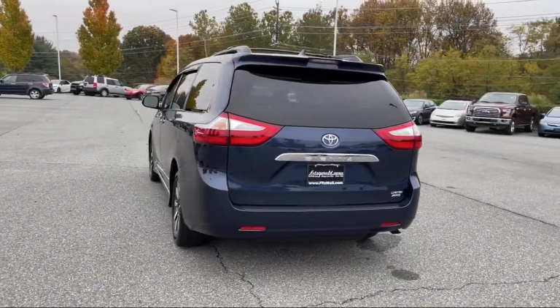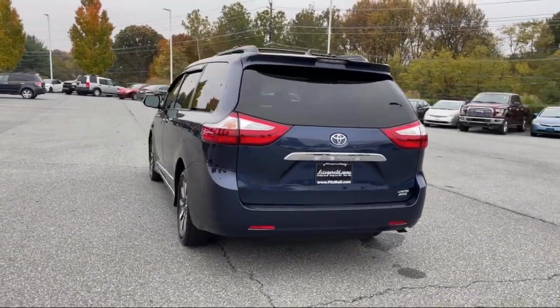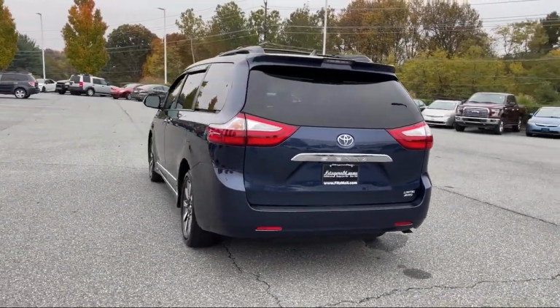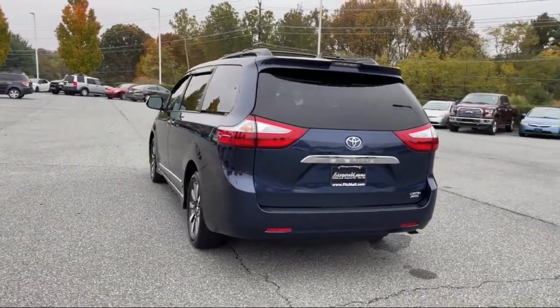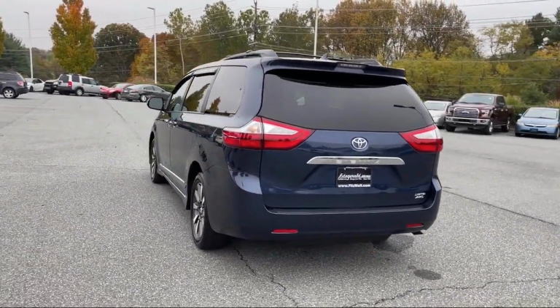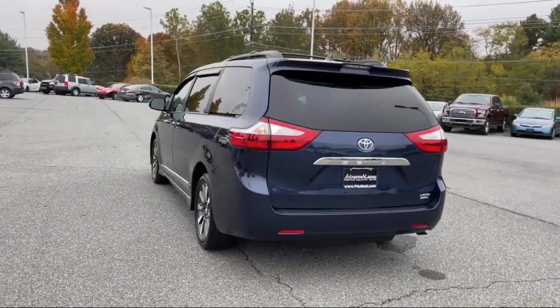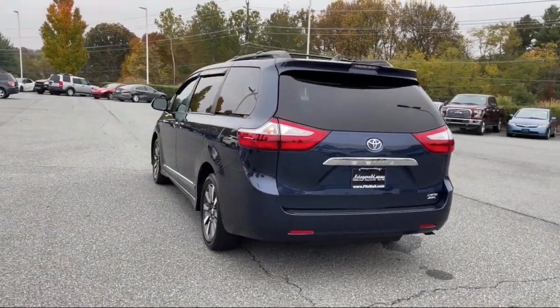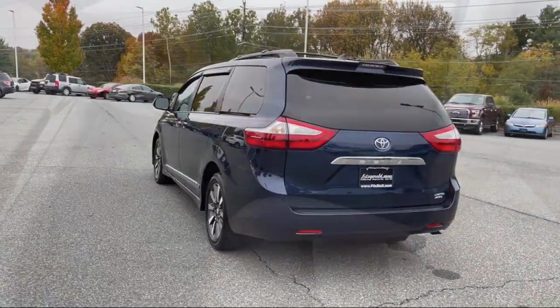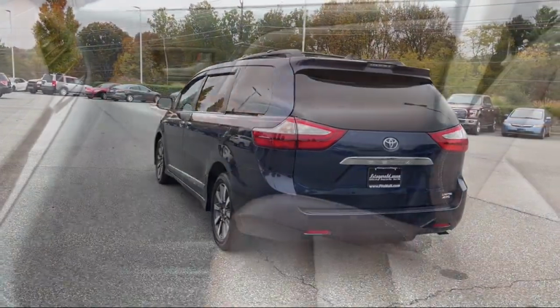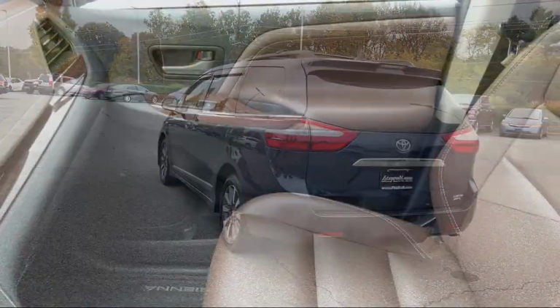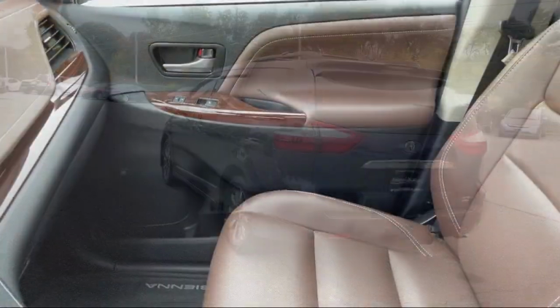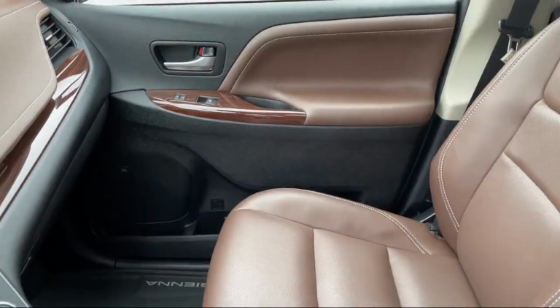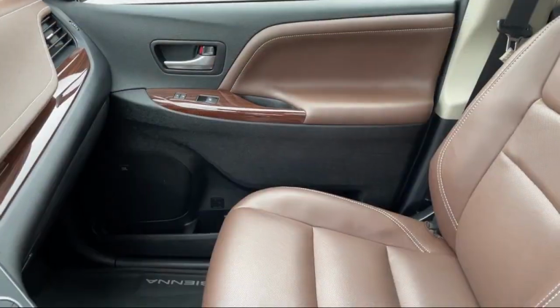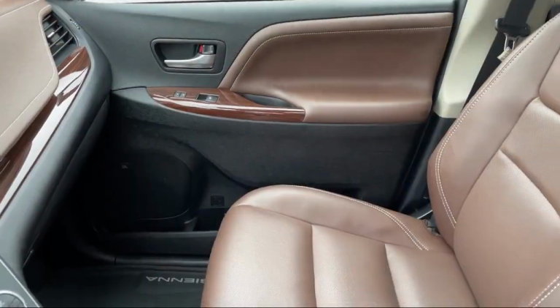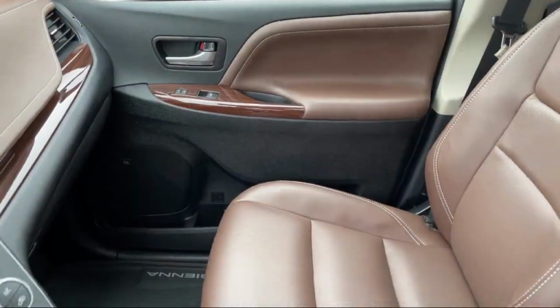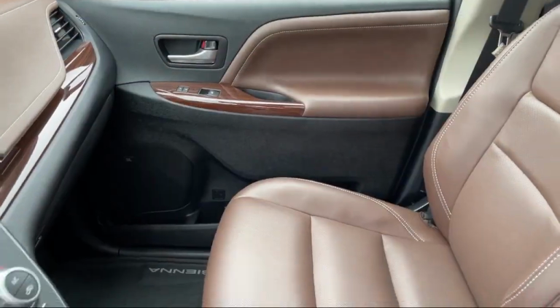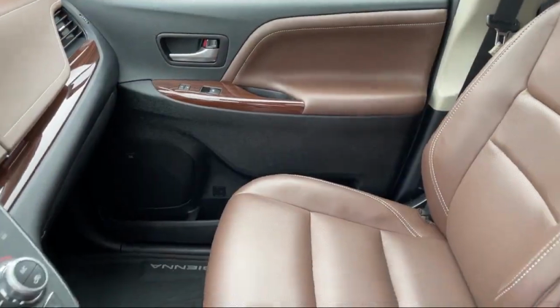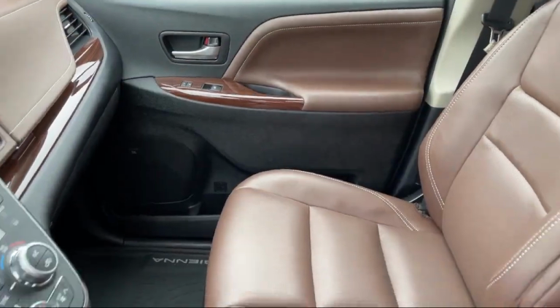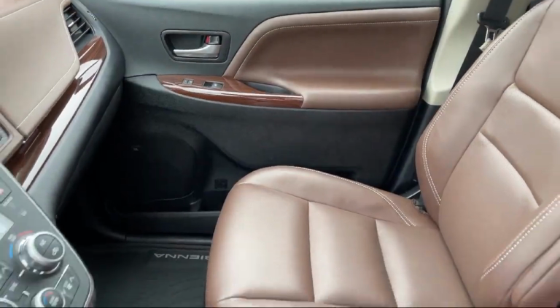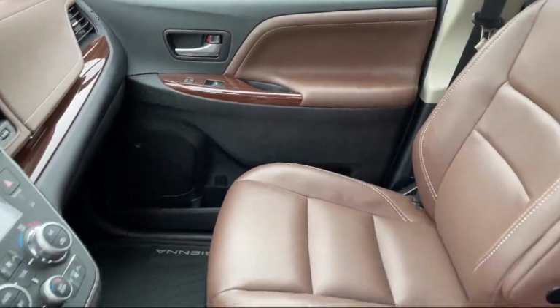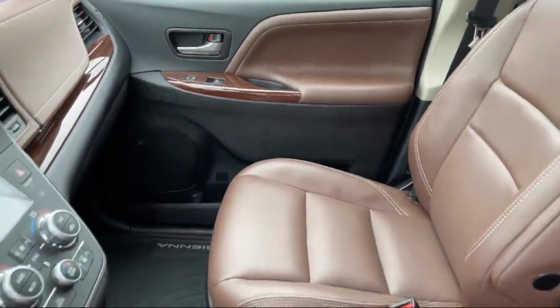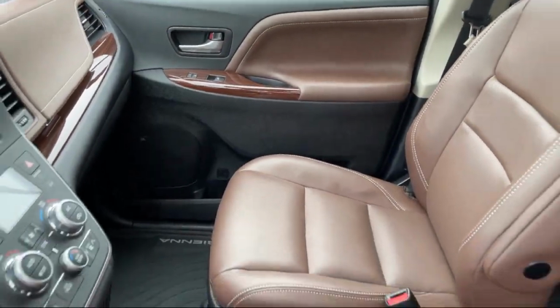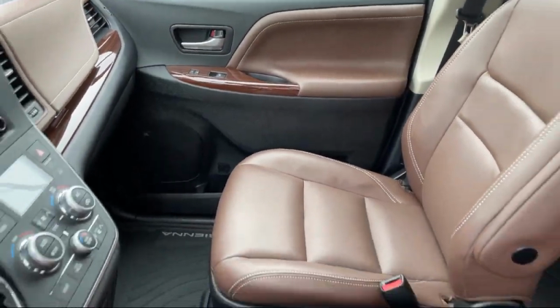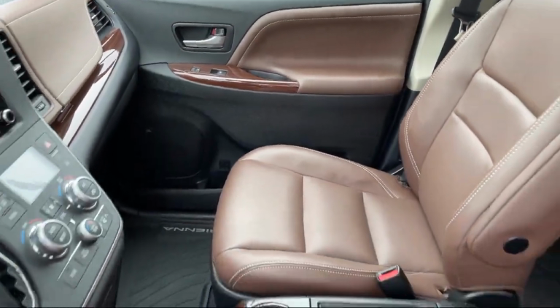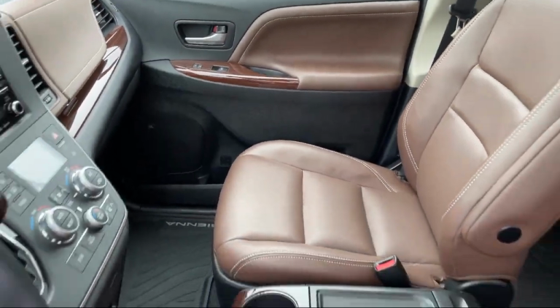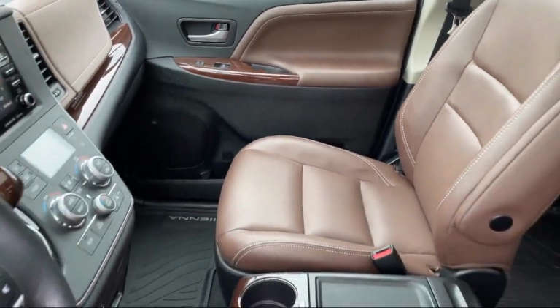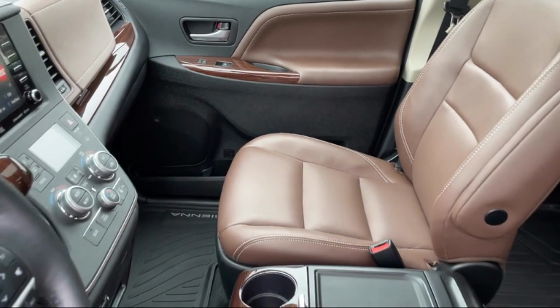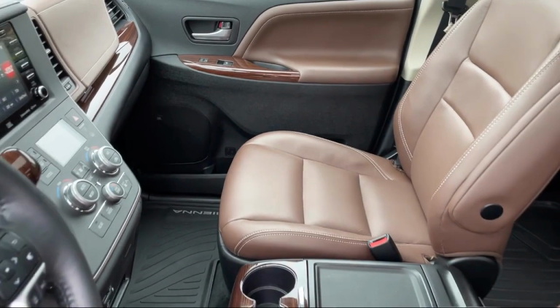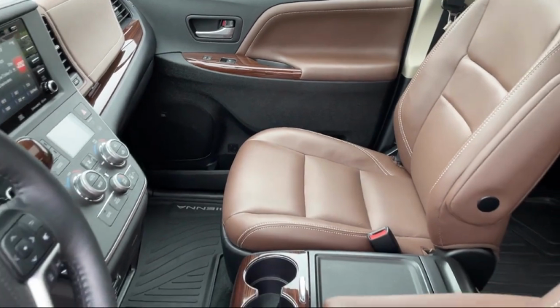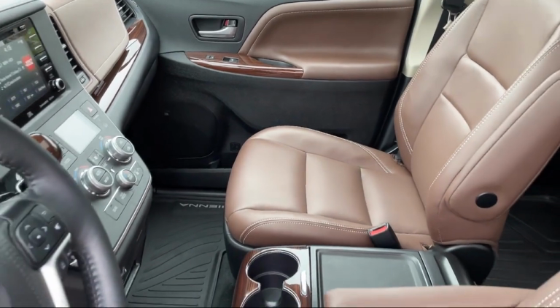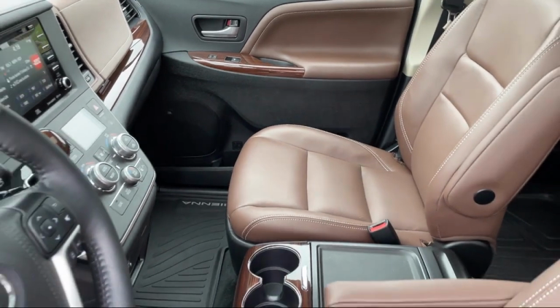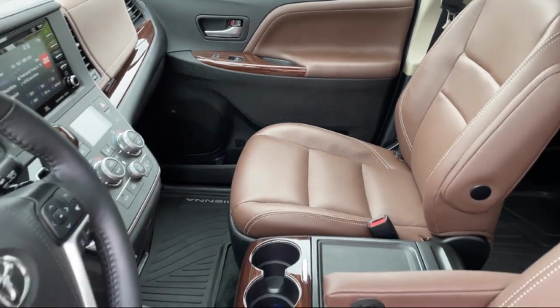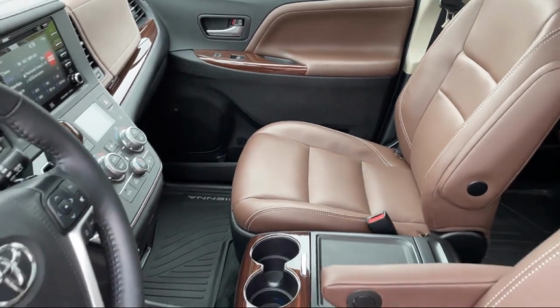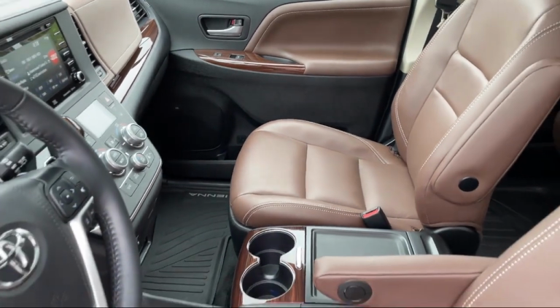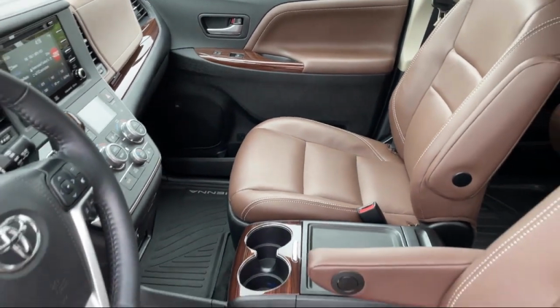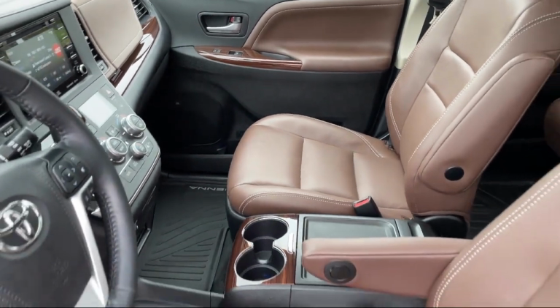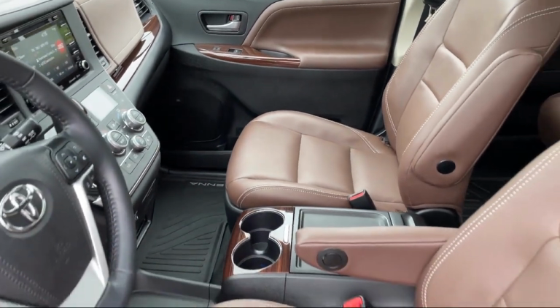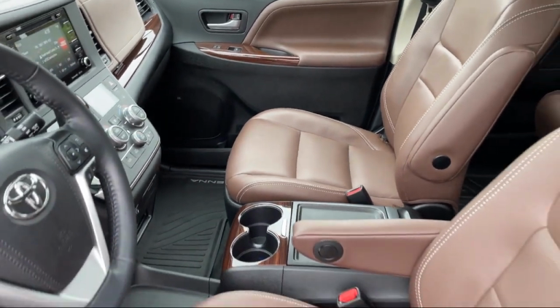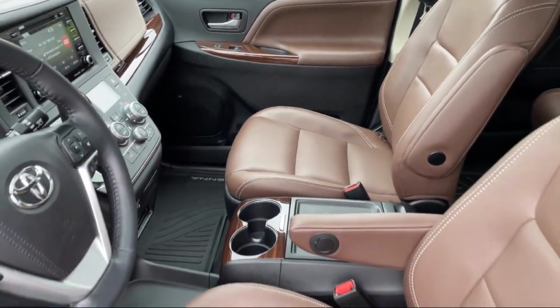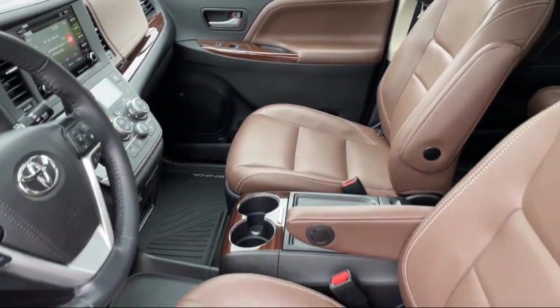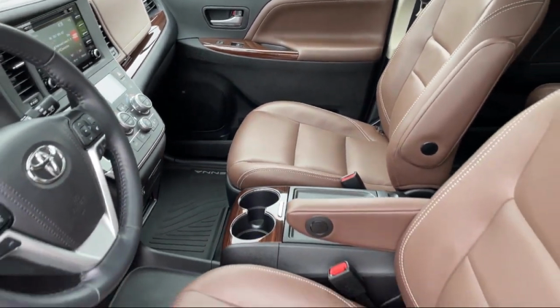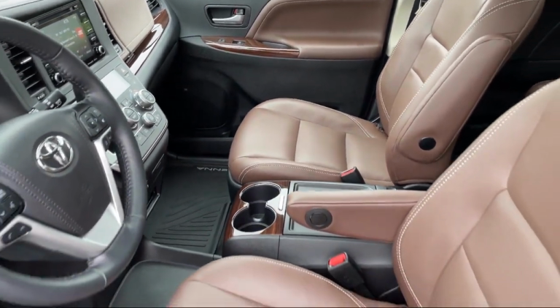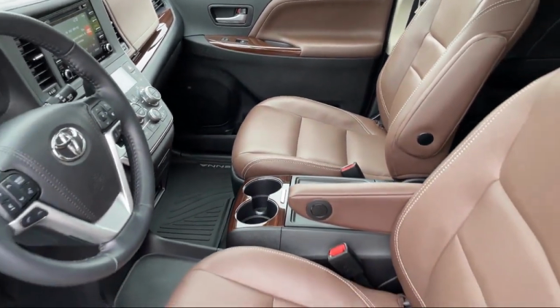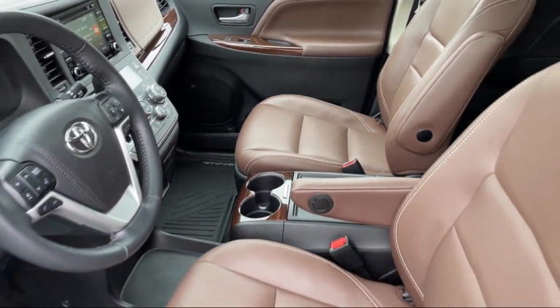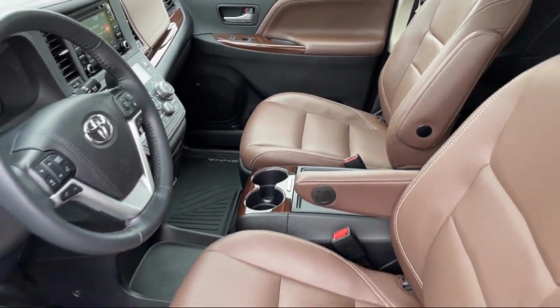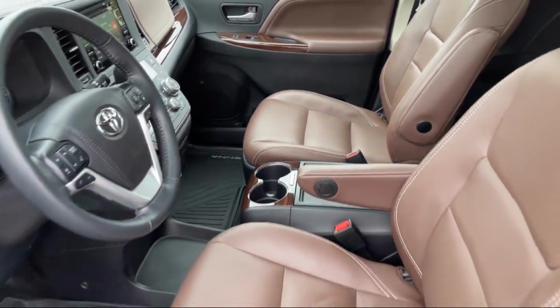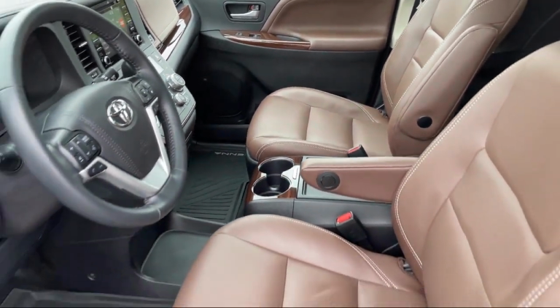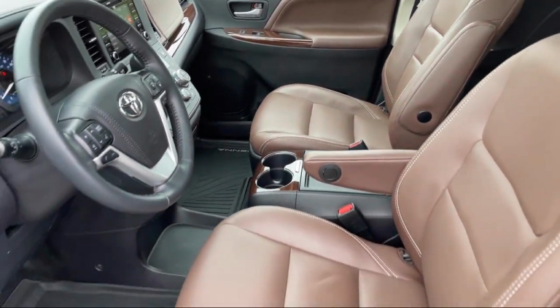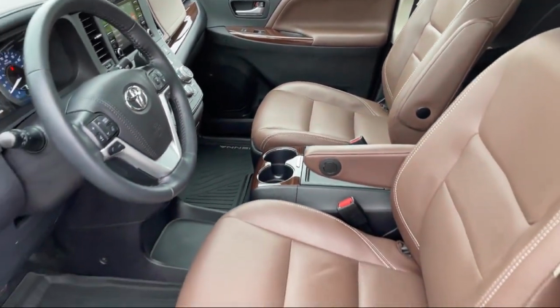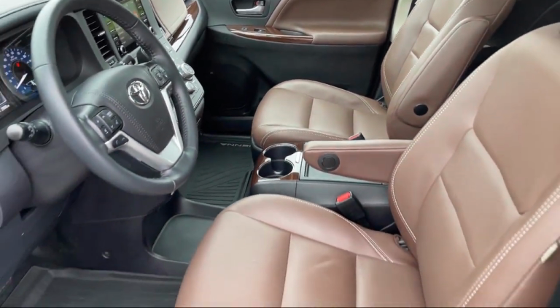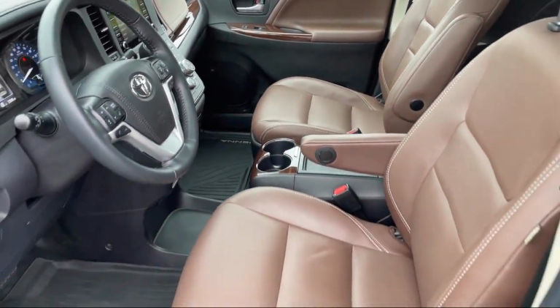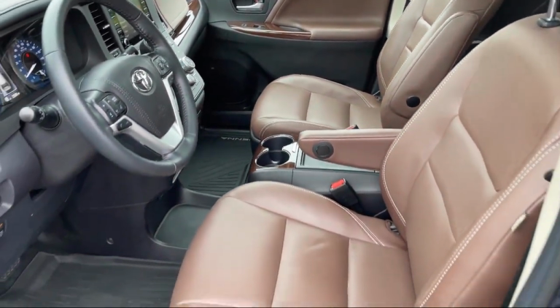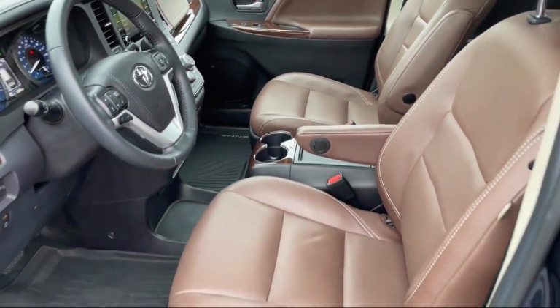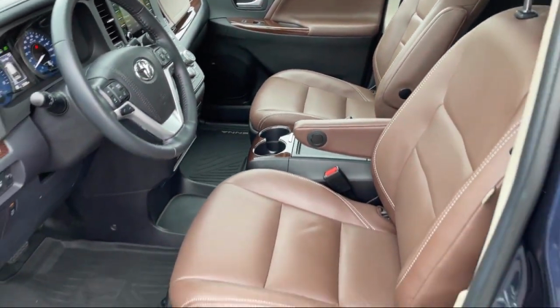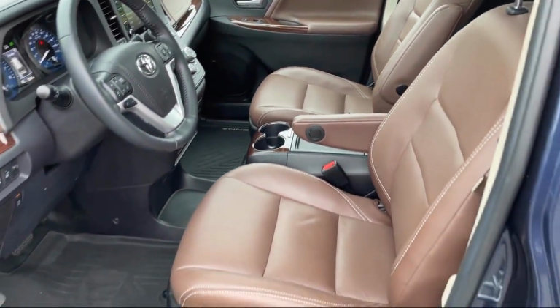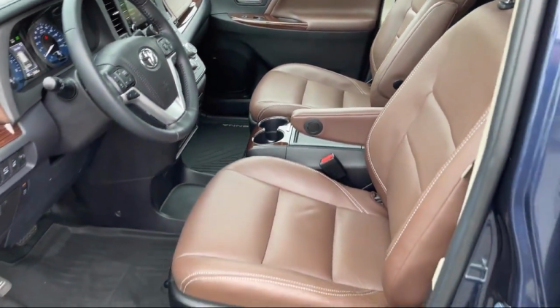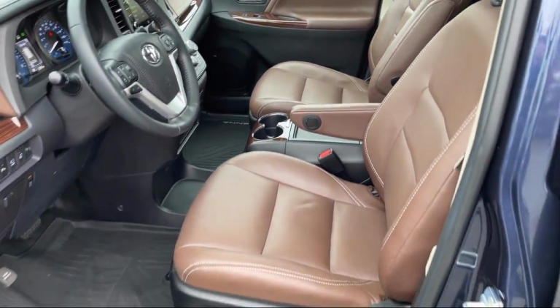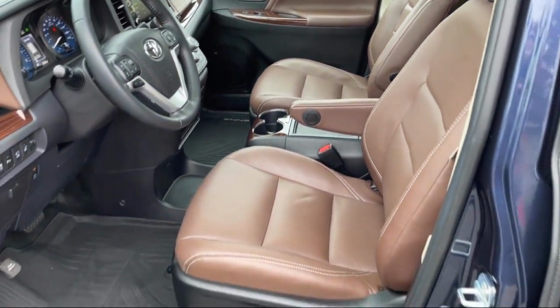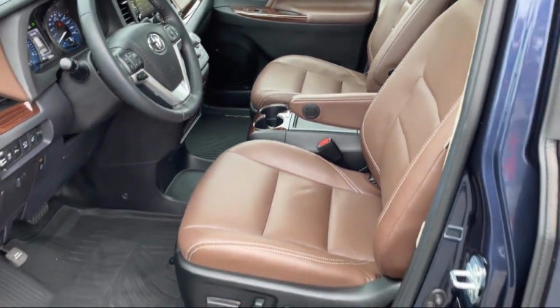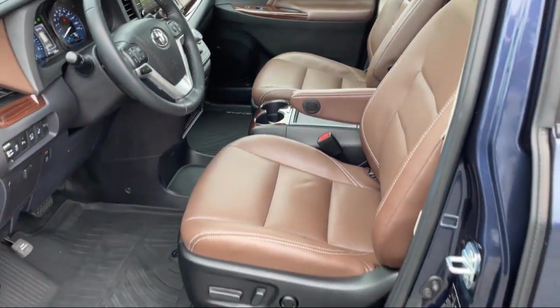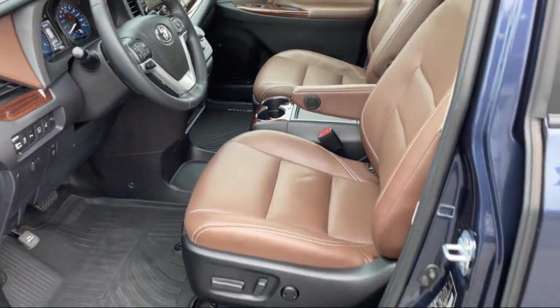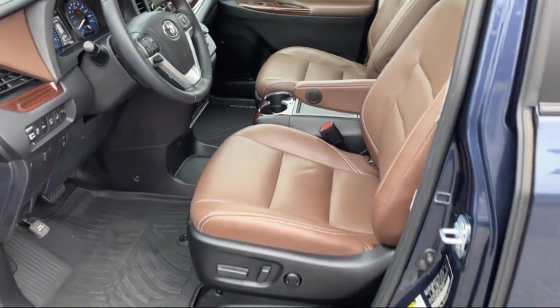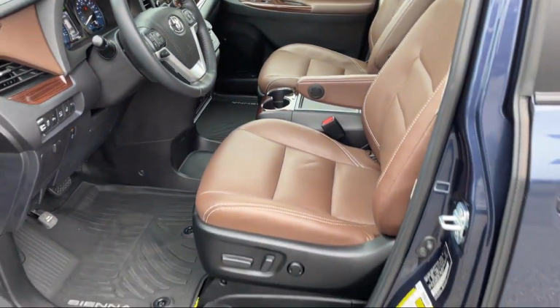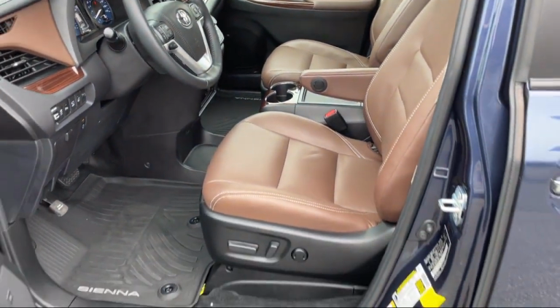Telescopic and tilt steering wheel, in-dash rear view monitor, and has less than 25,000 miles on the odometer.